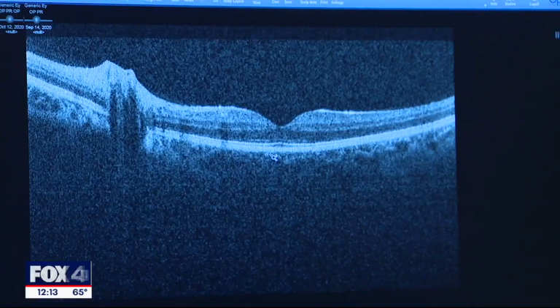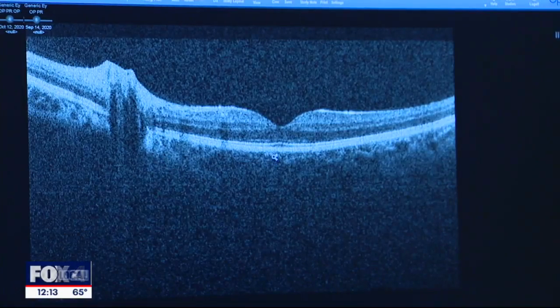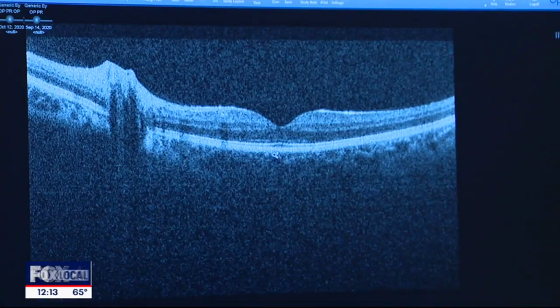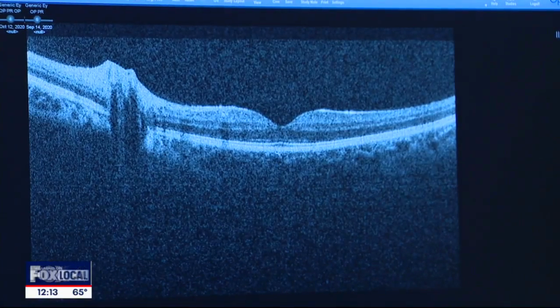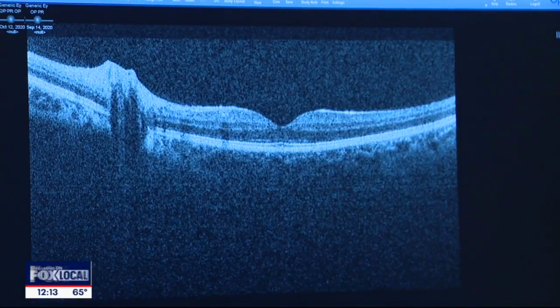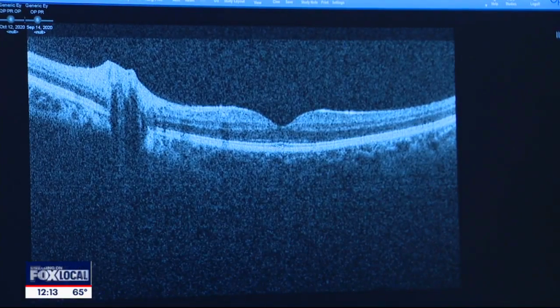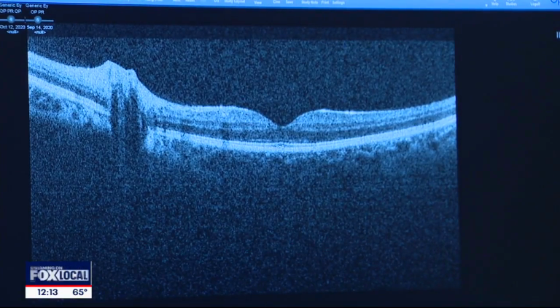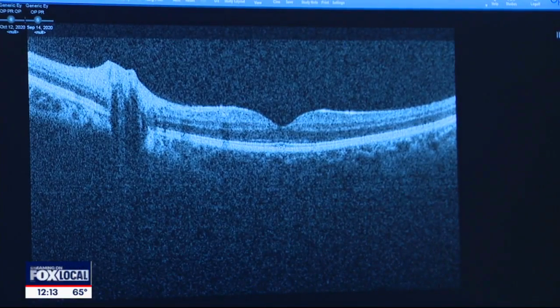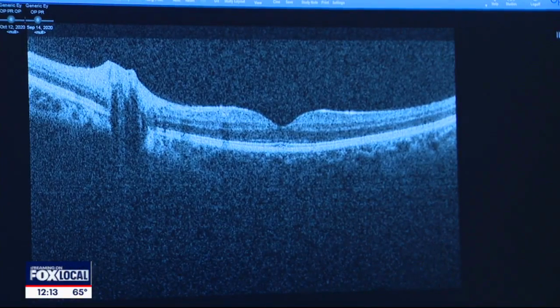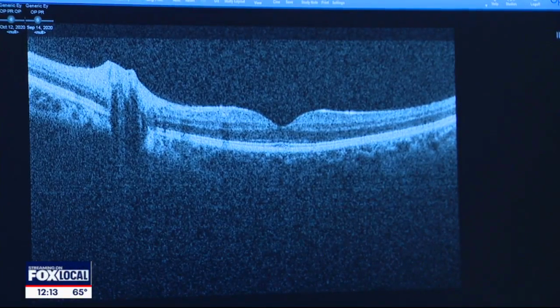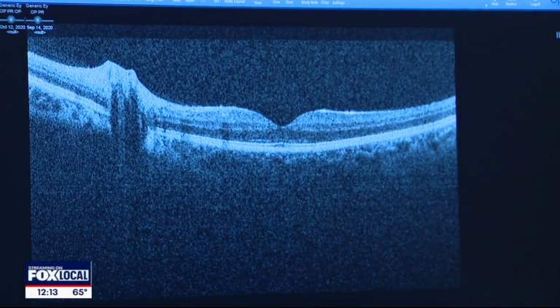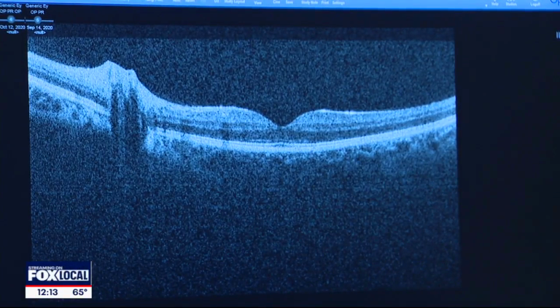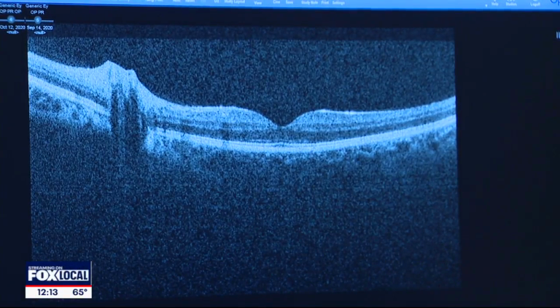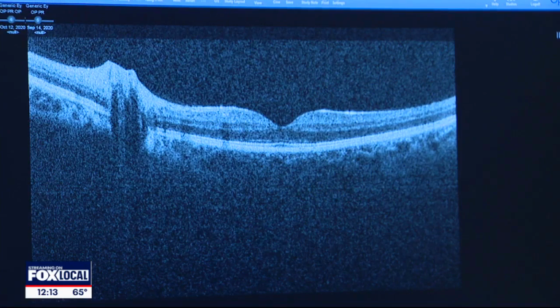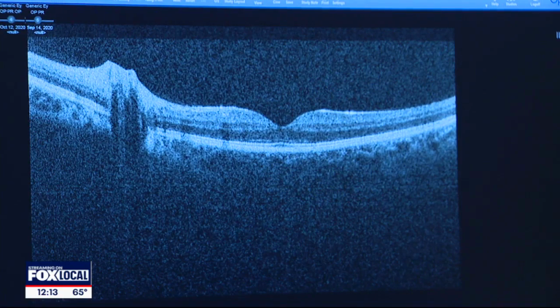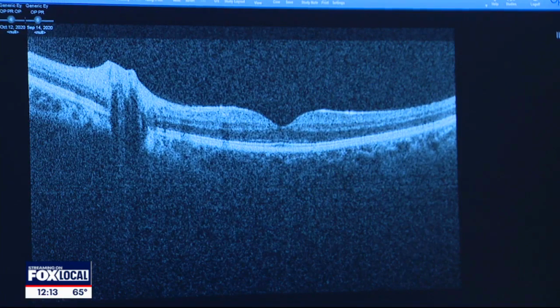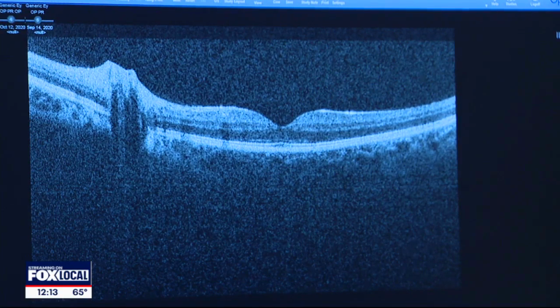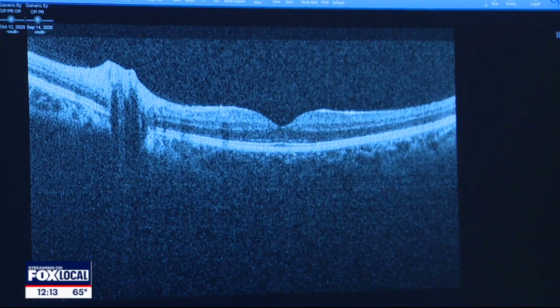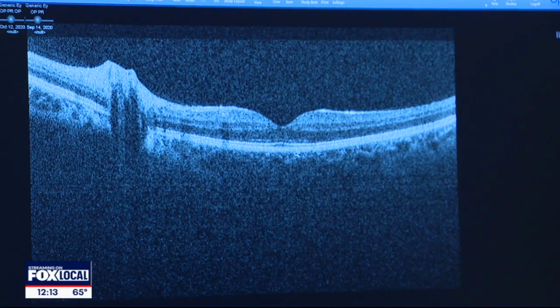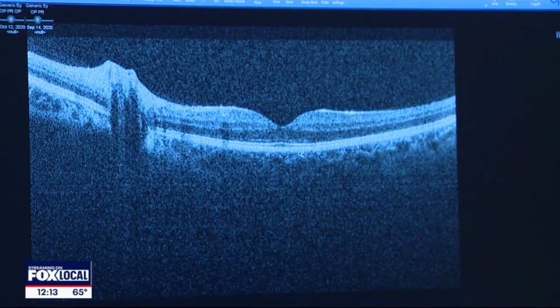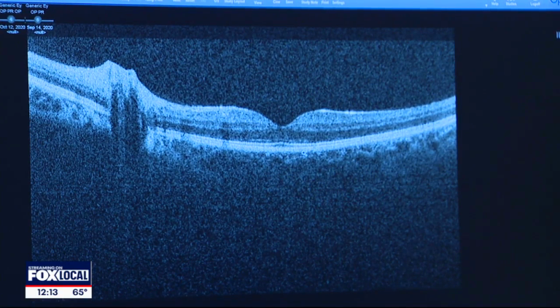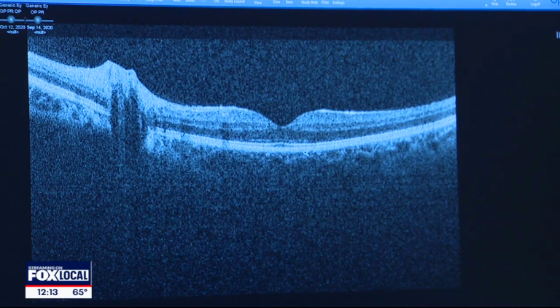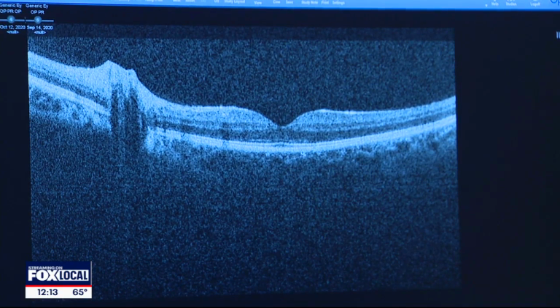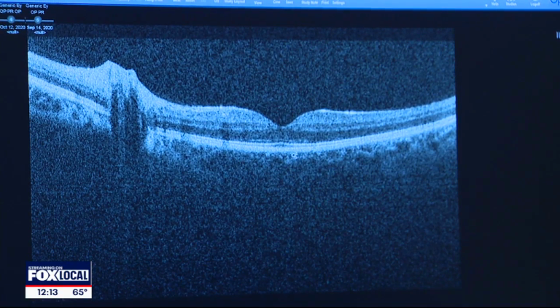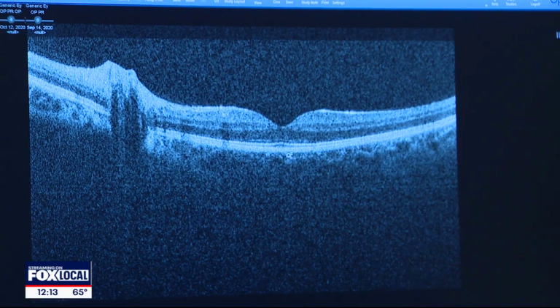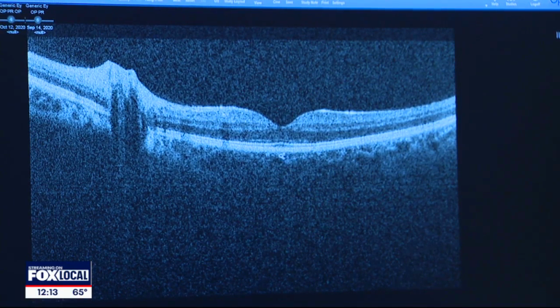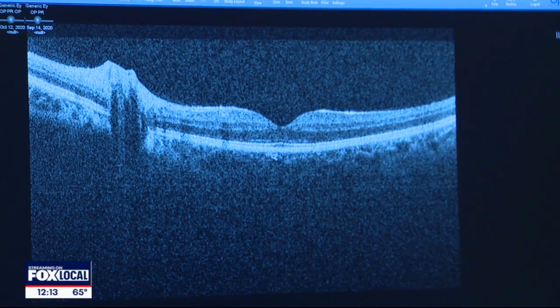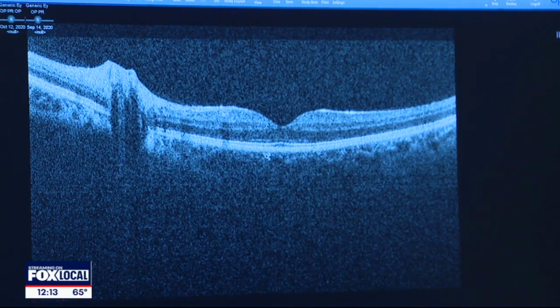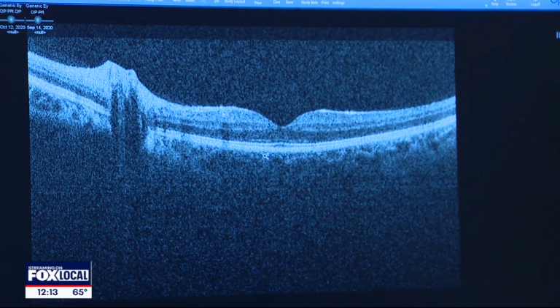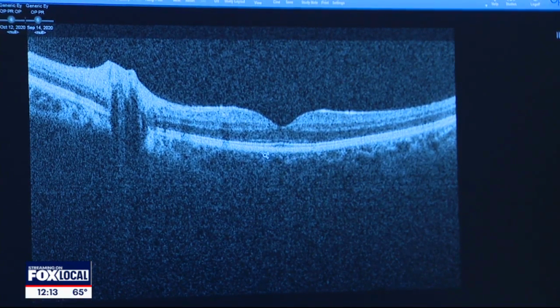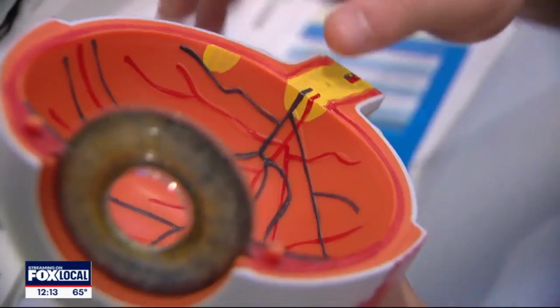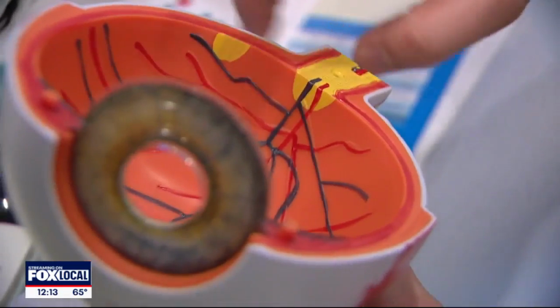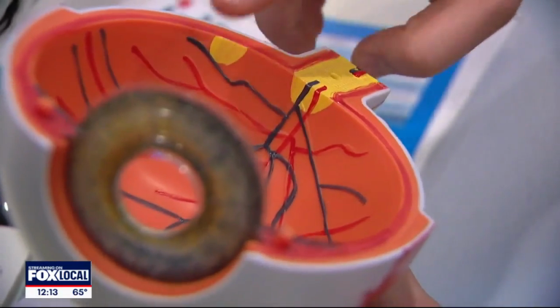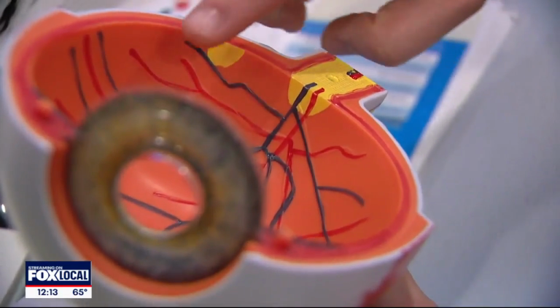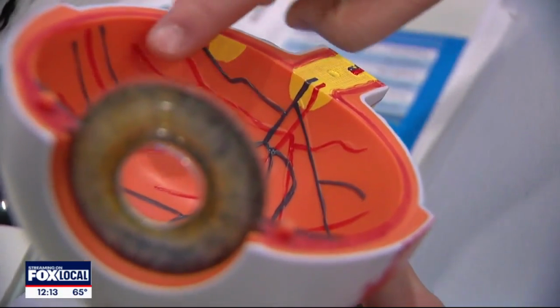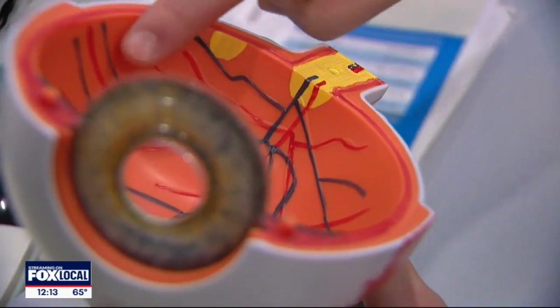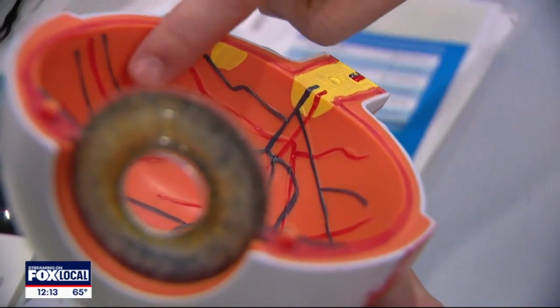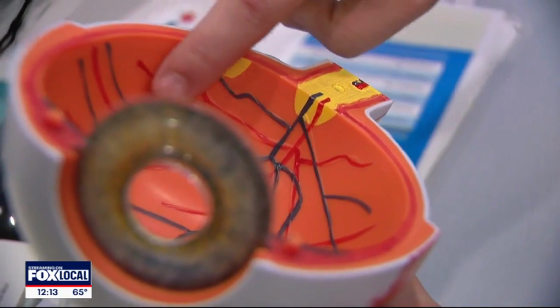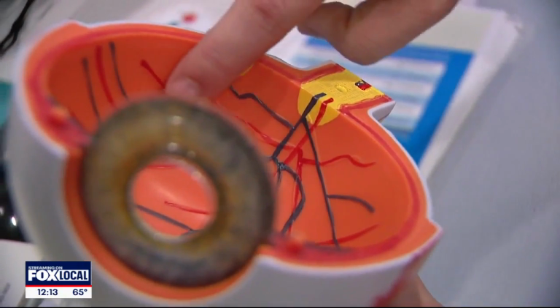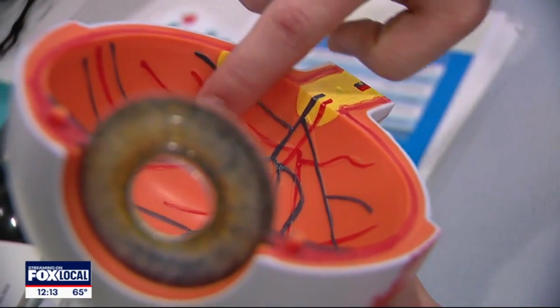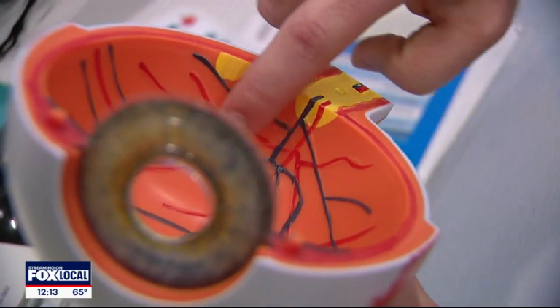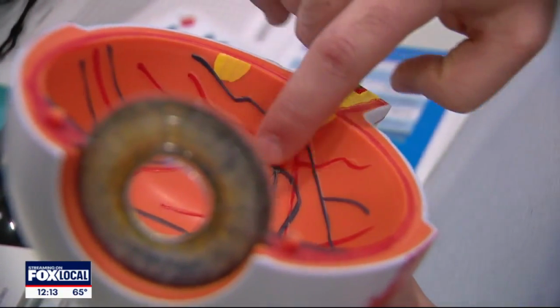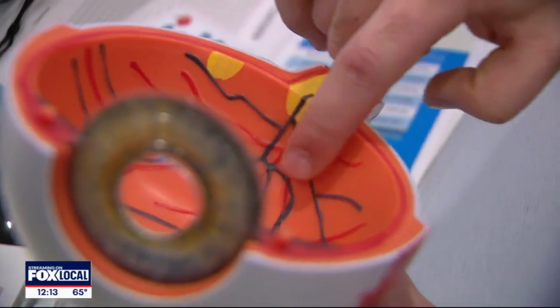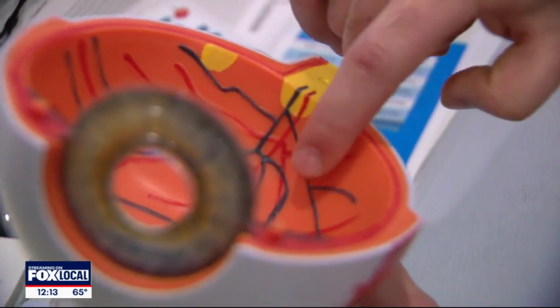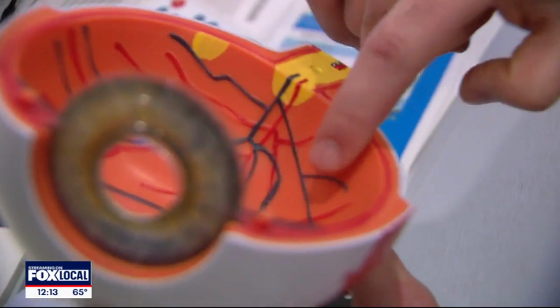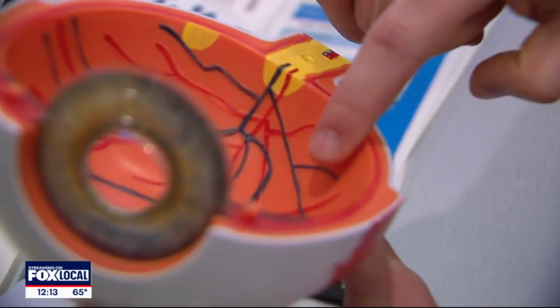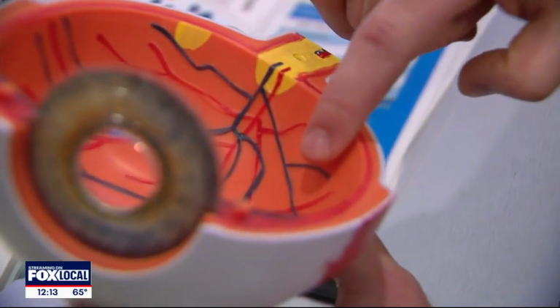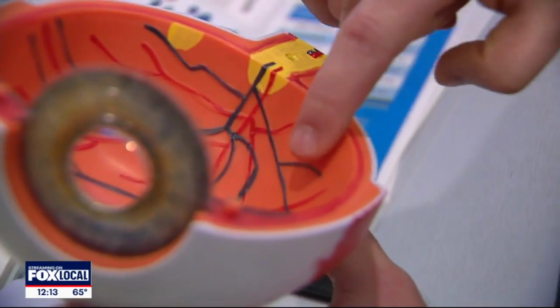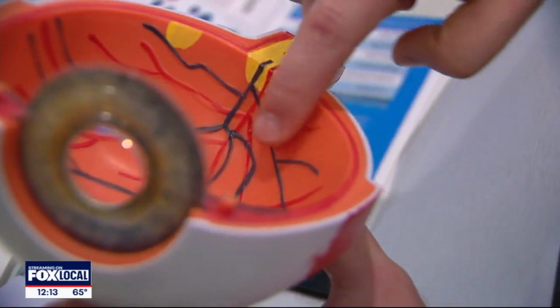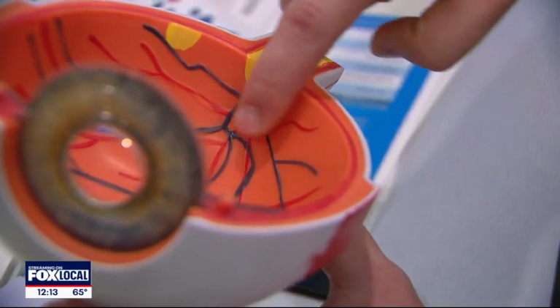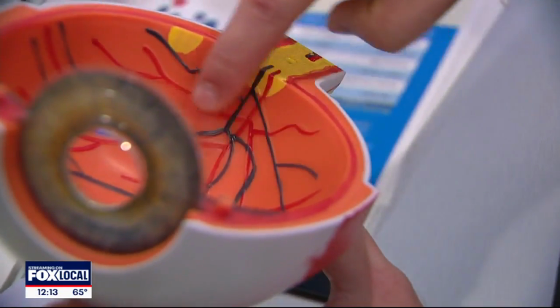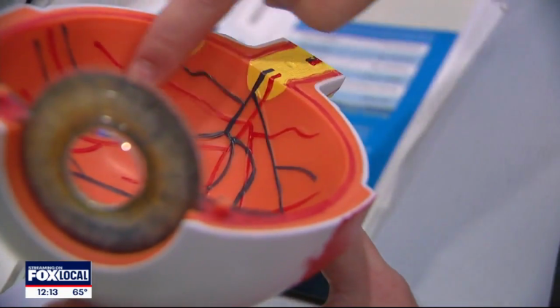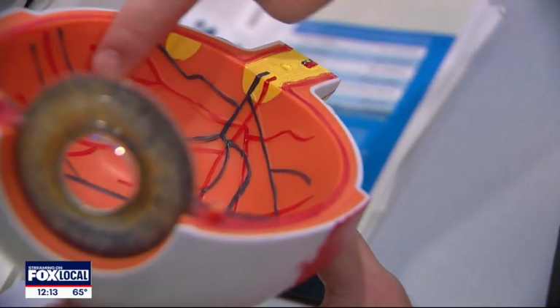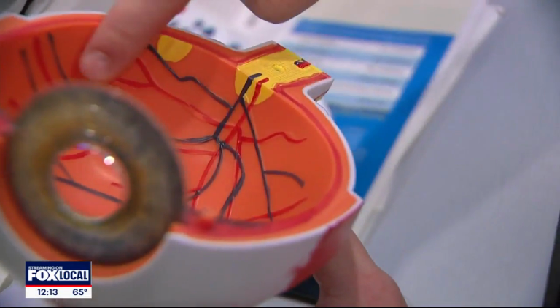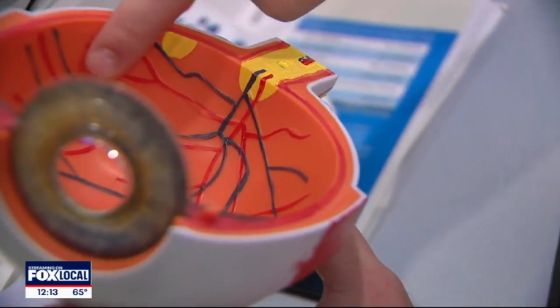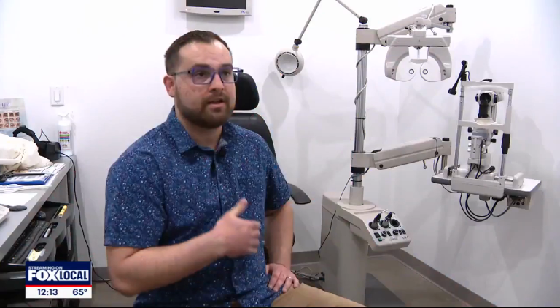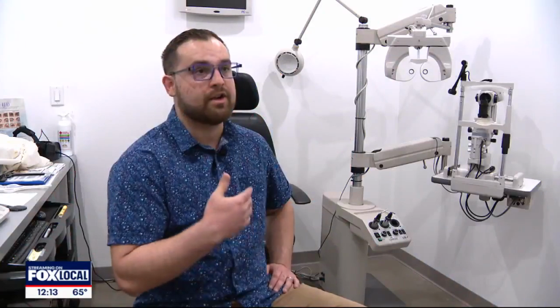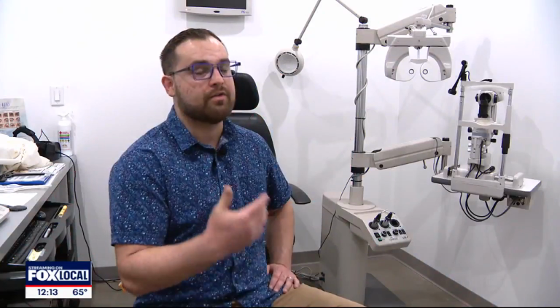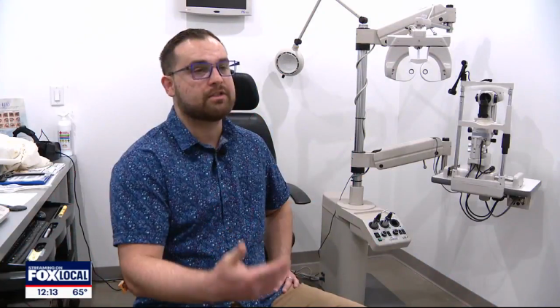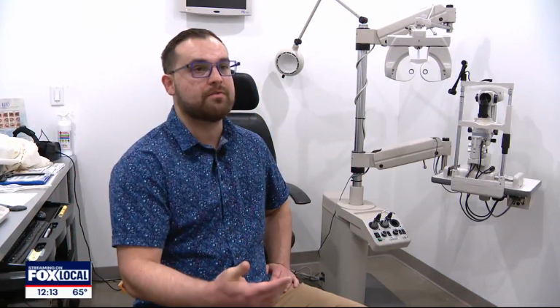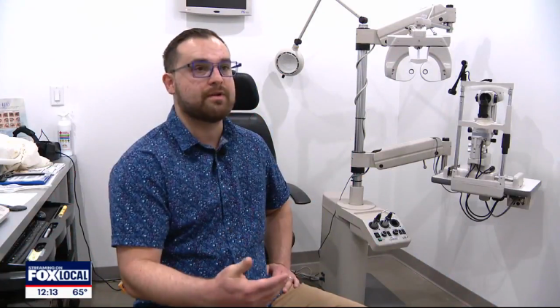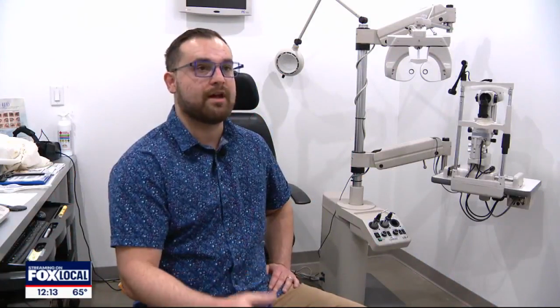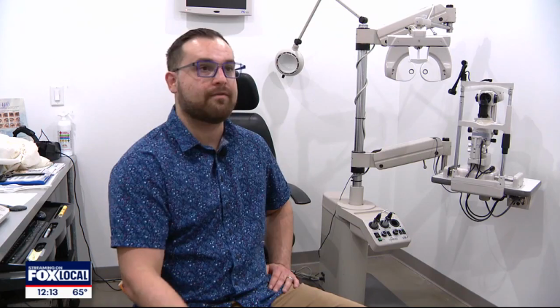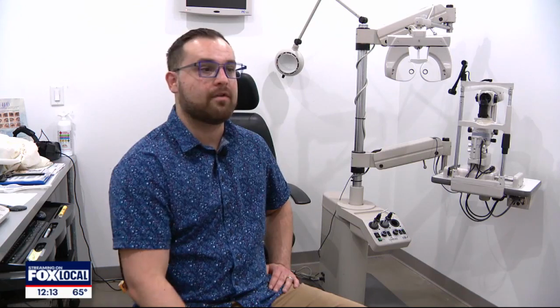The tissue those UV rays will damage, seen here on this scan, atrophies and does not get better. There's a chance that it's going to be lifelong.